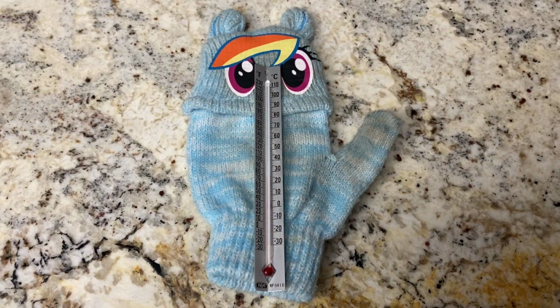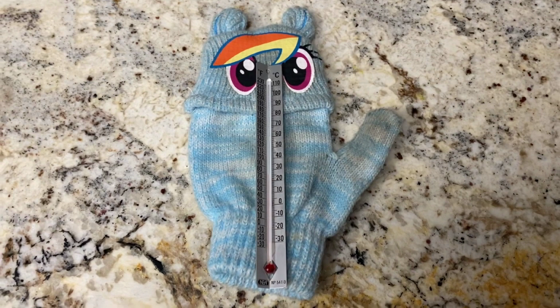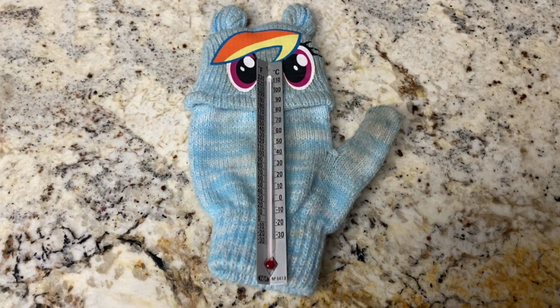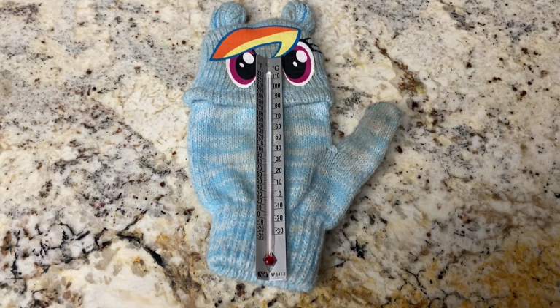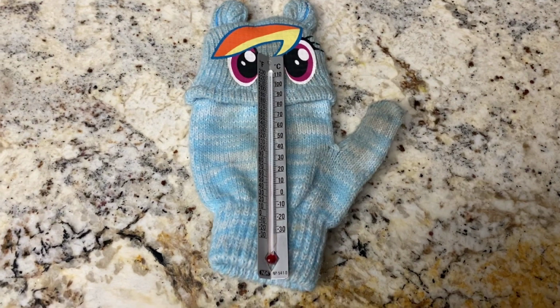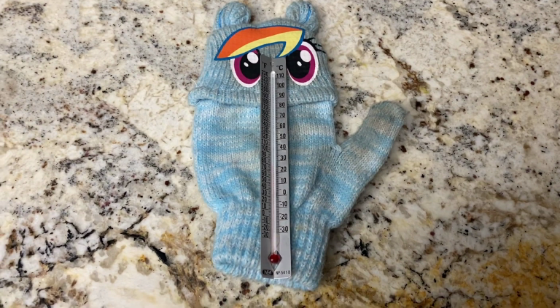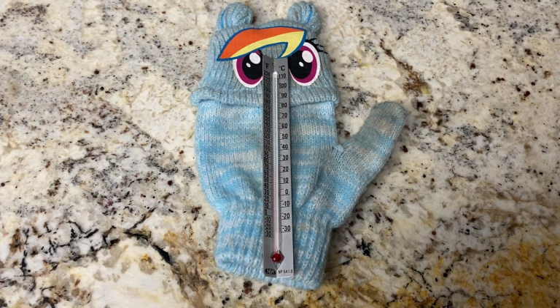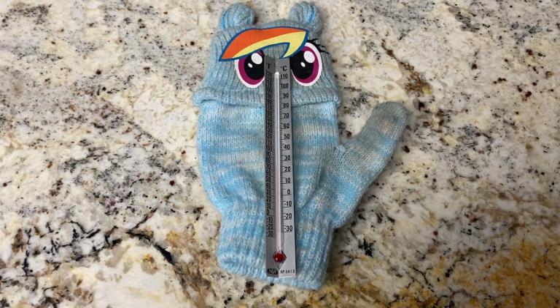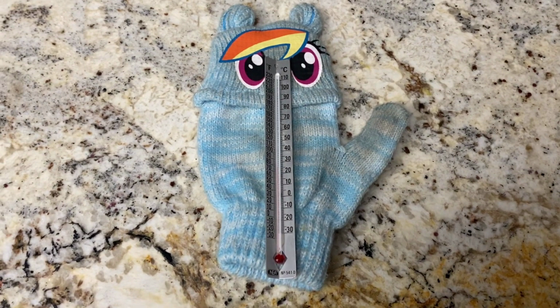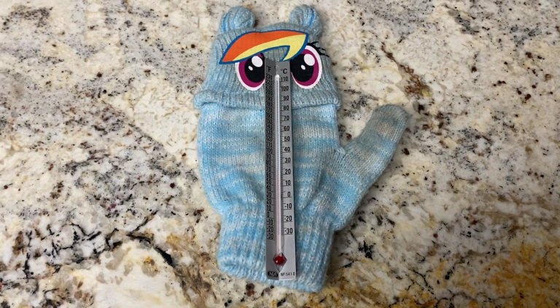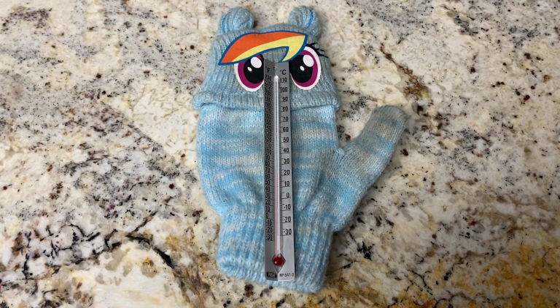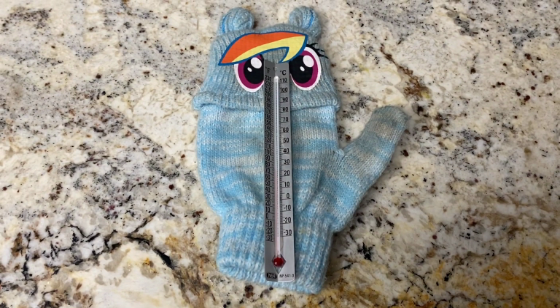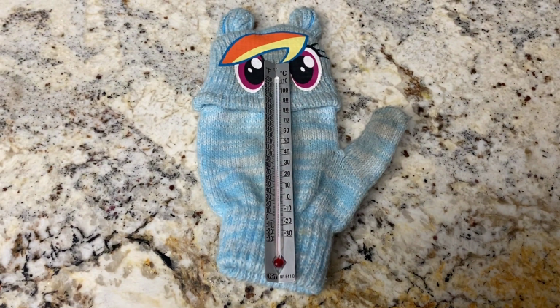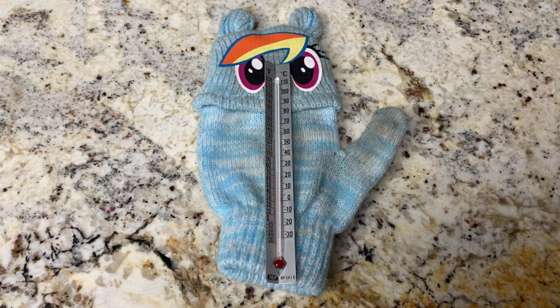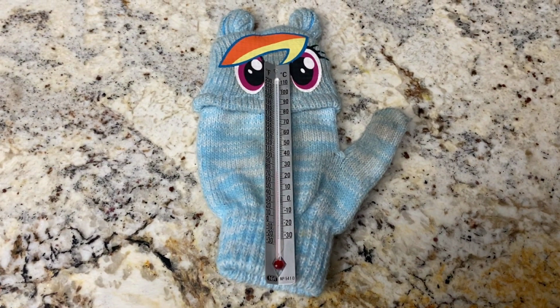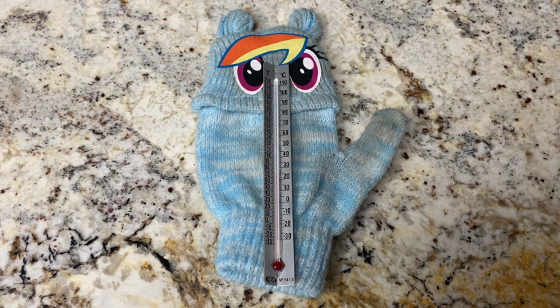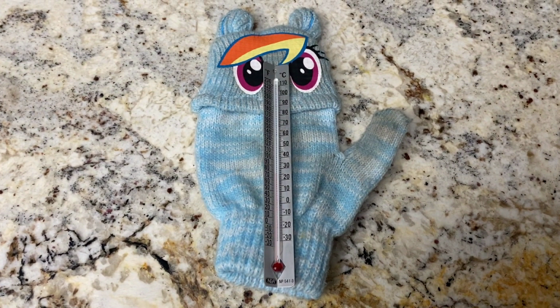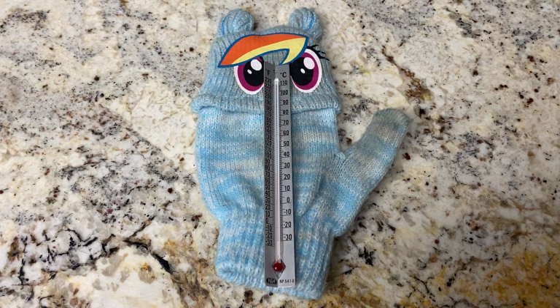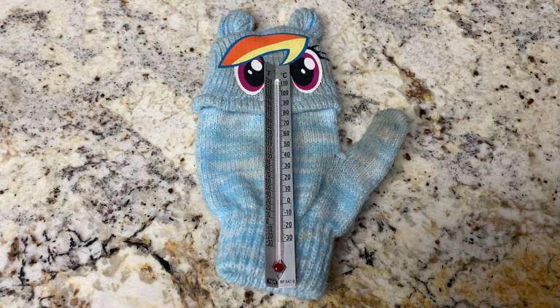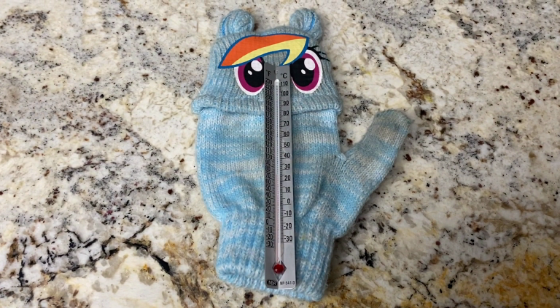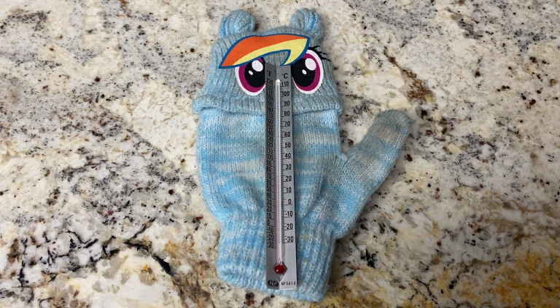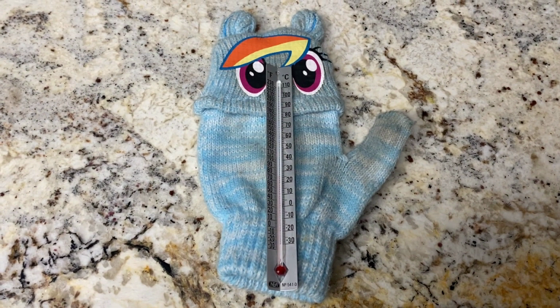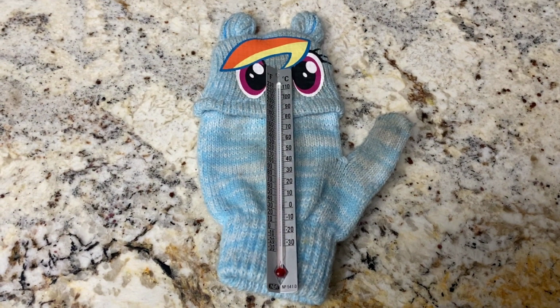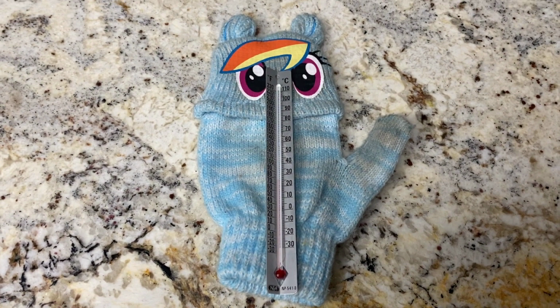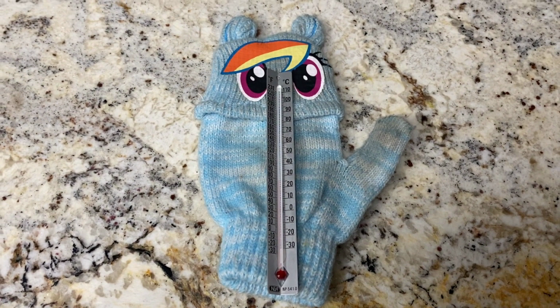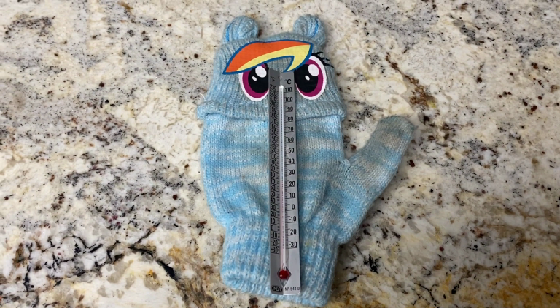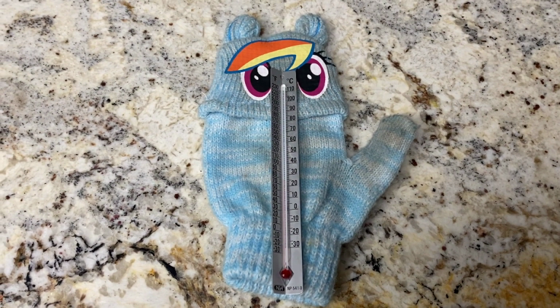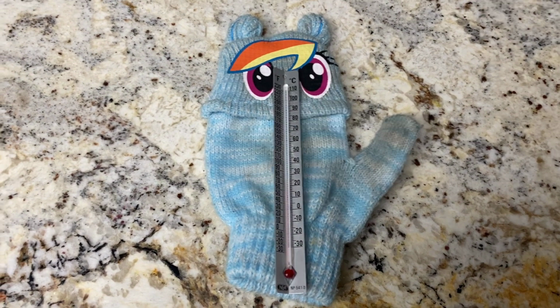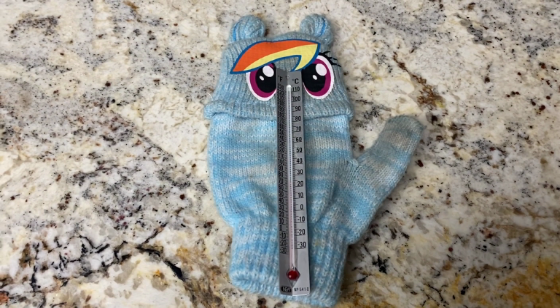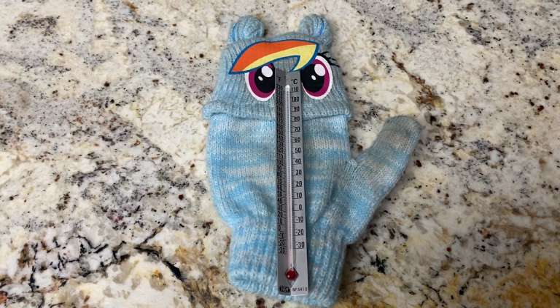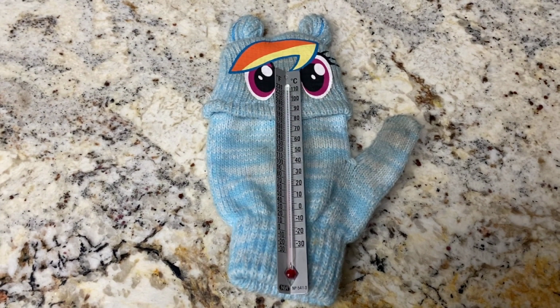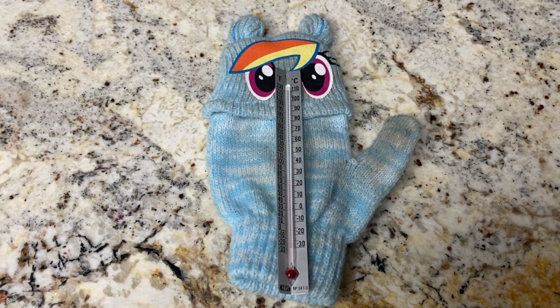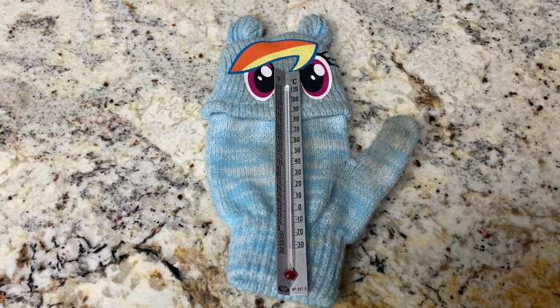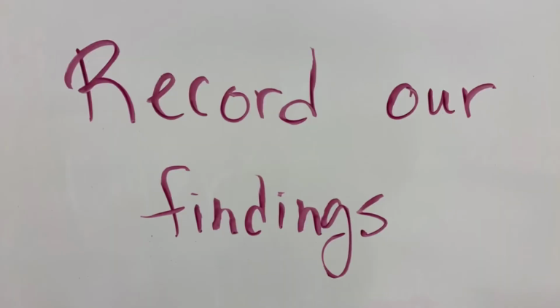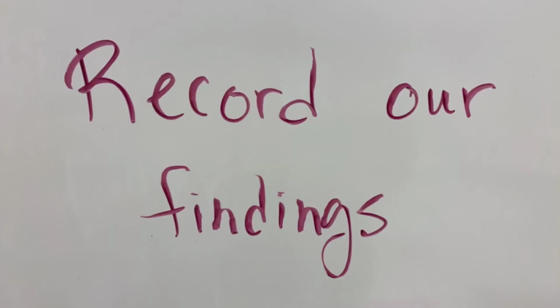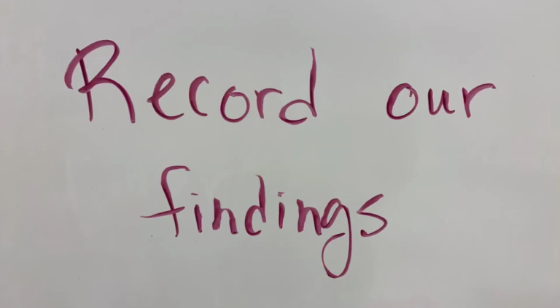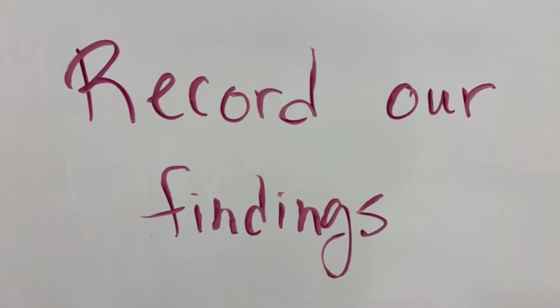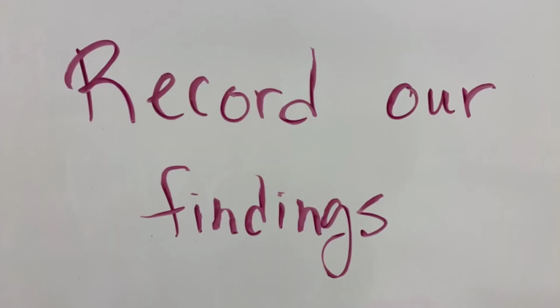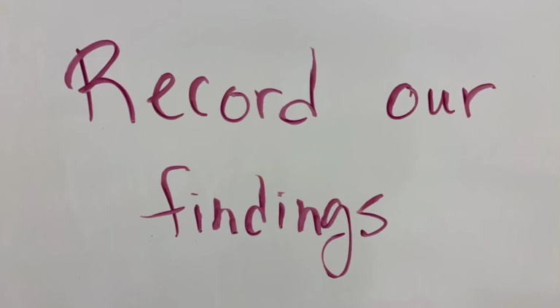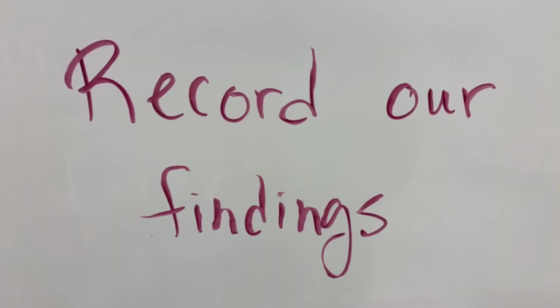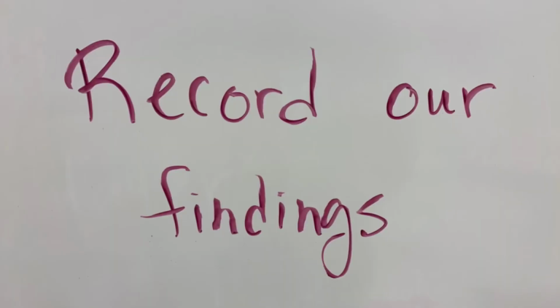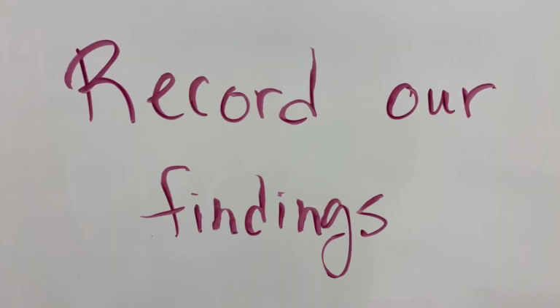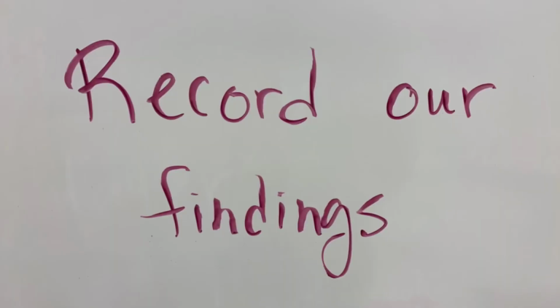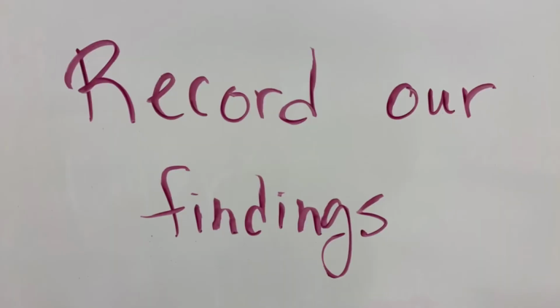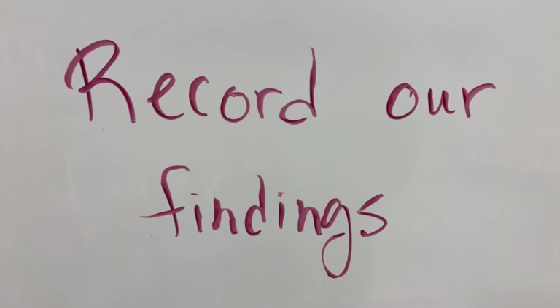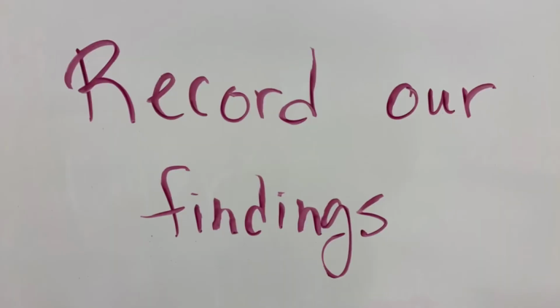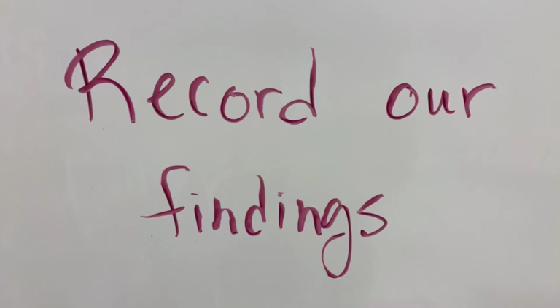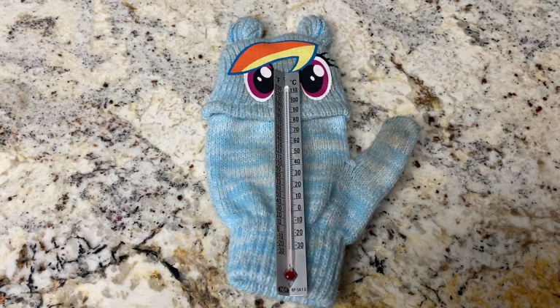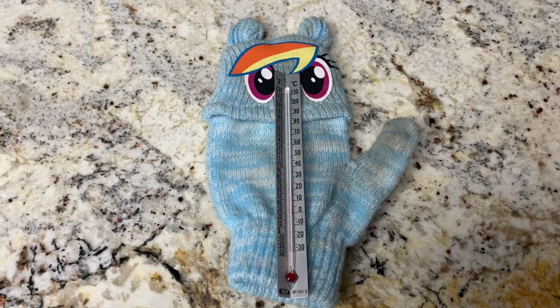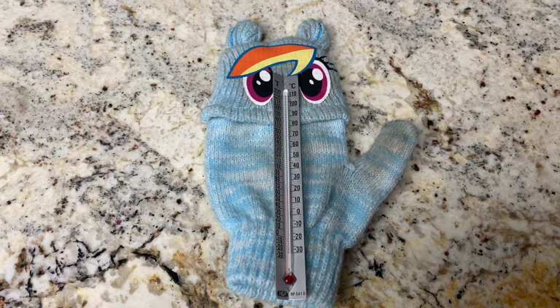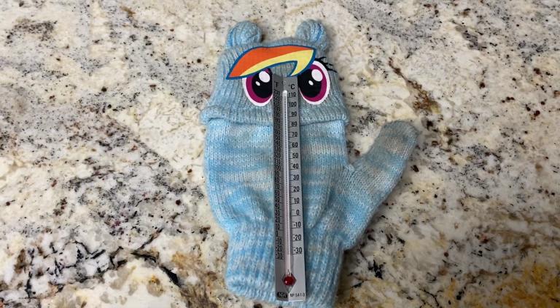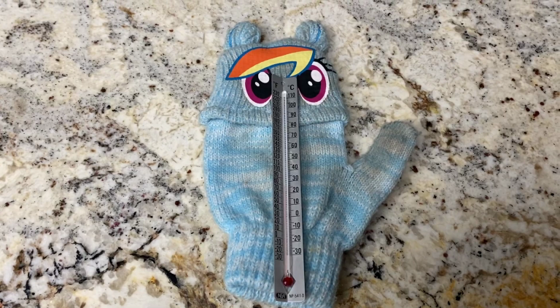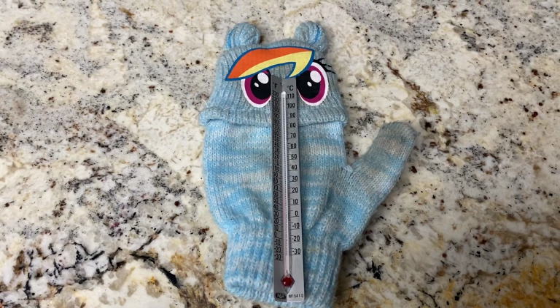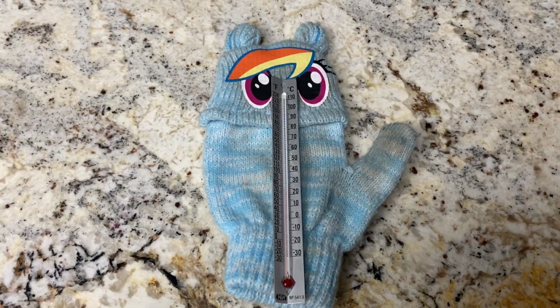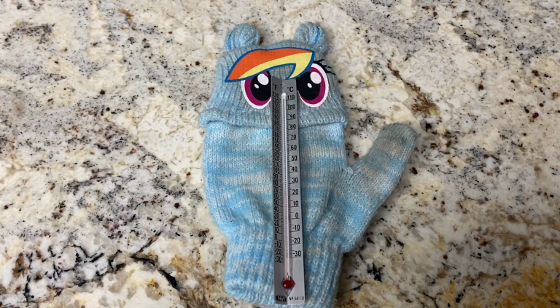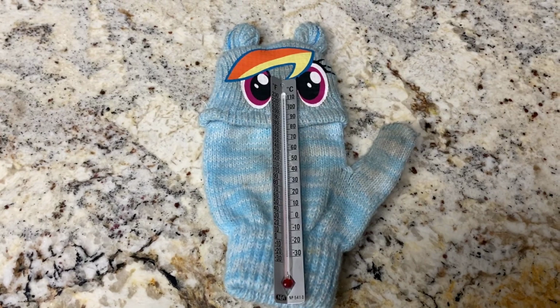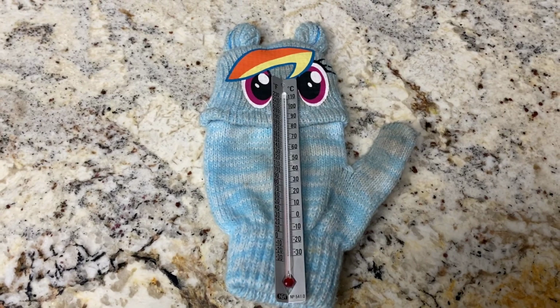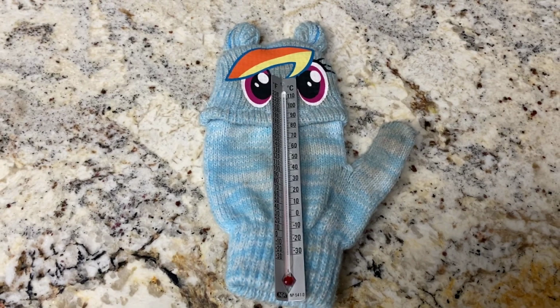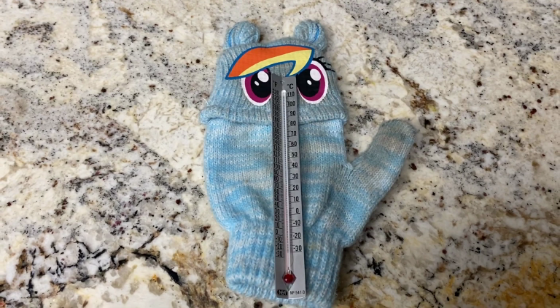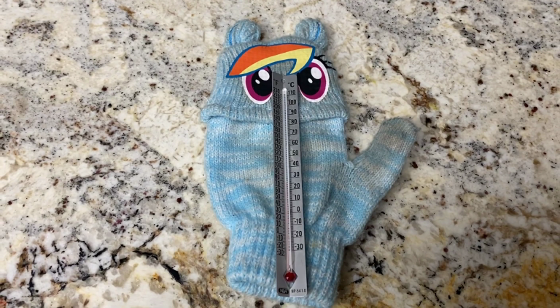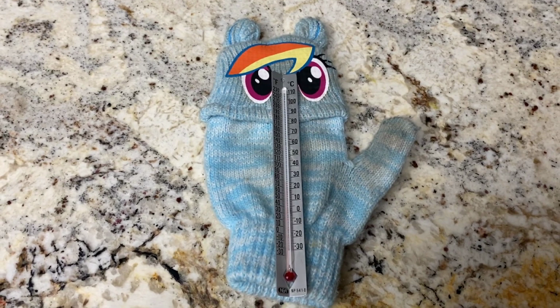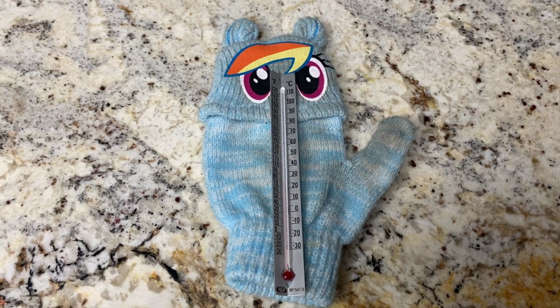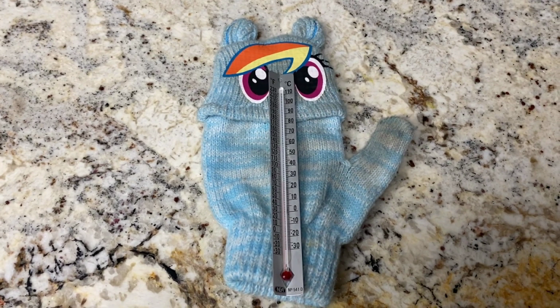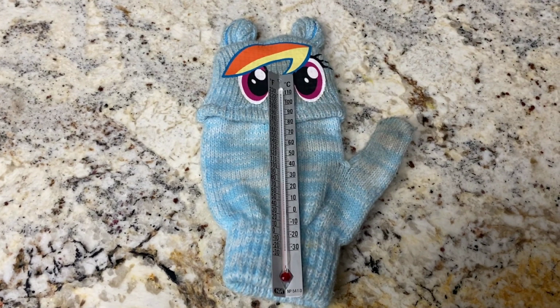What's that all about? What was your hypothesis? Let's do another one.